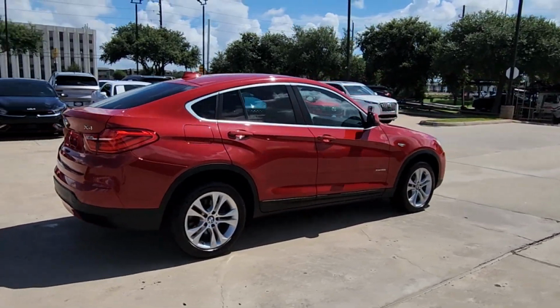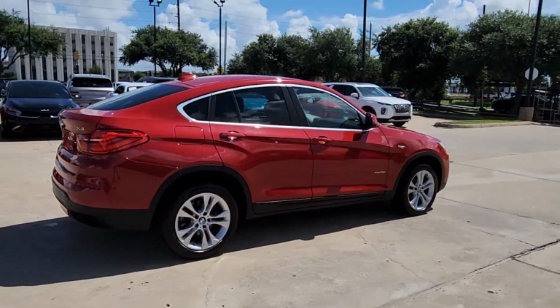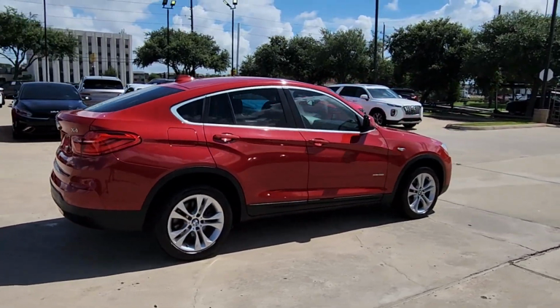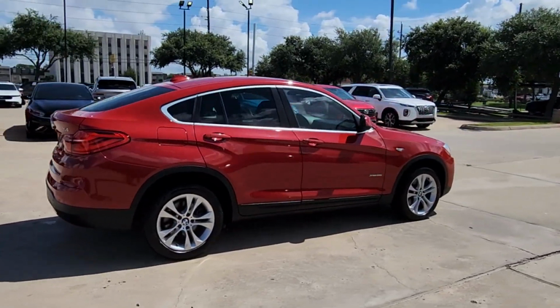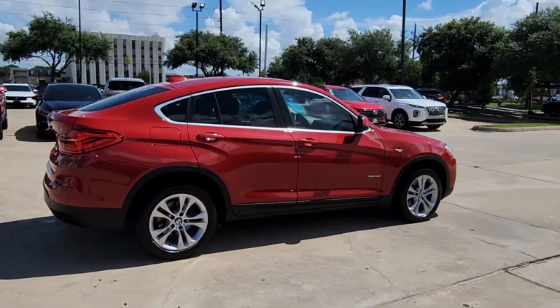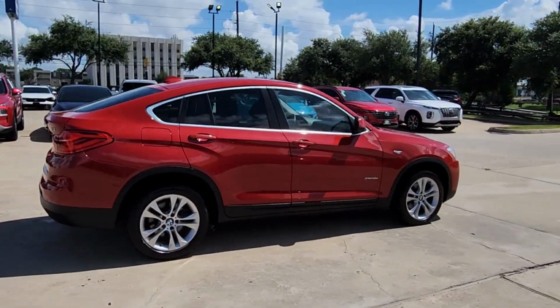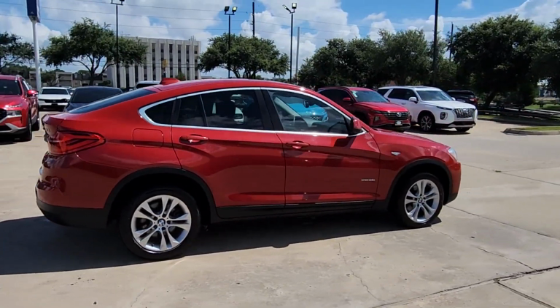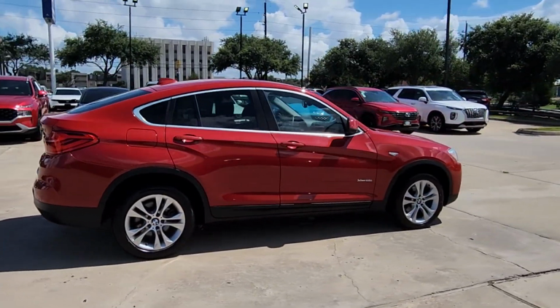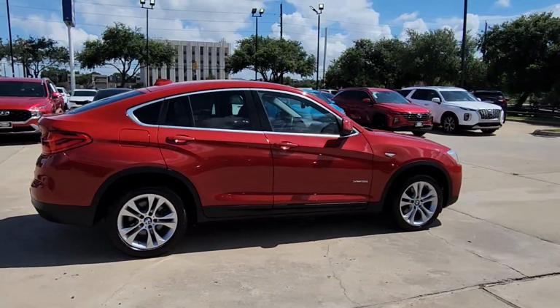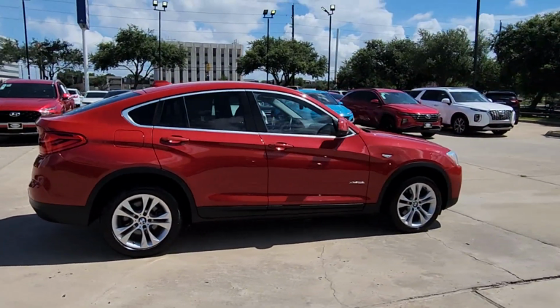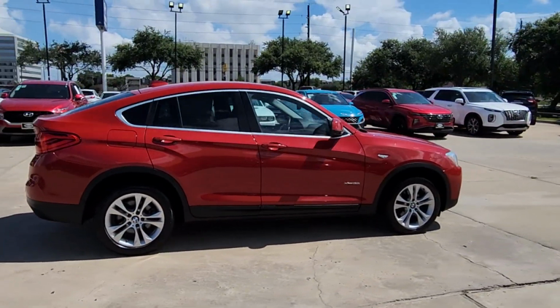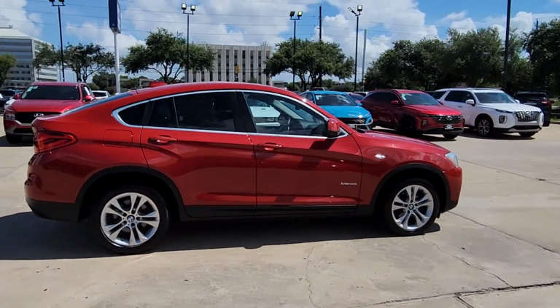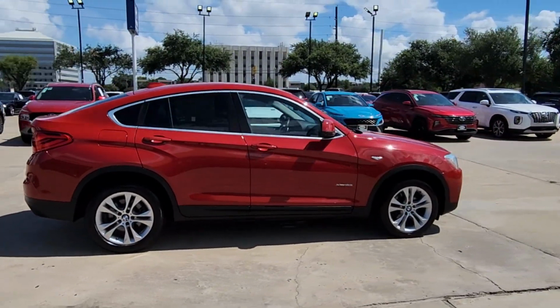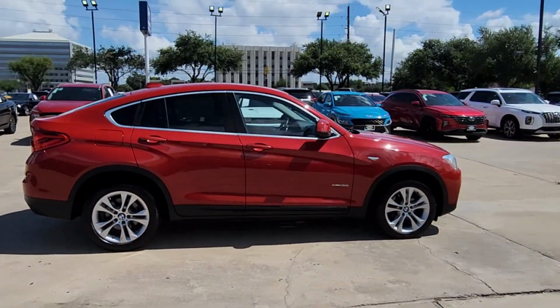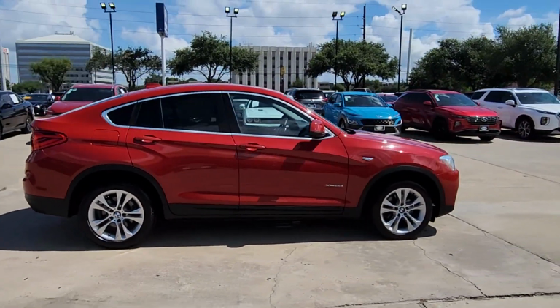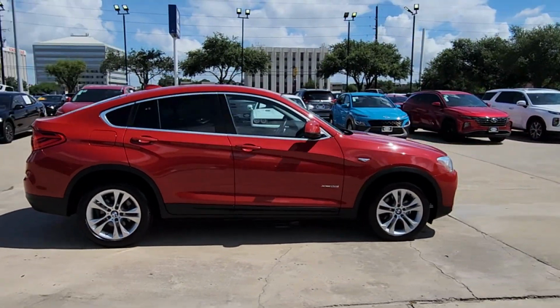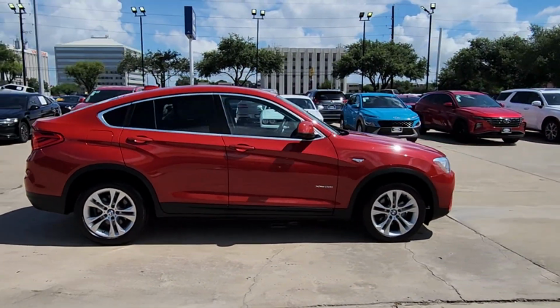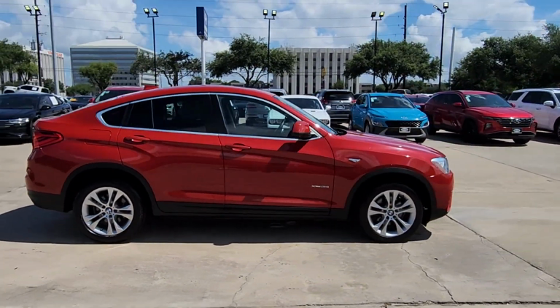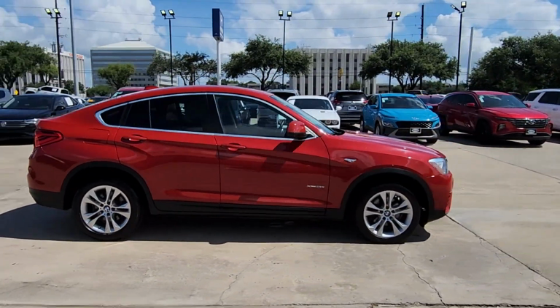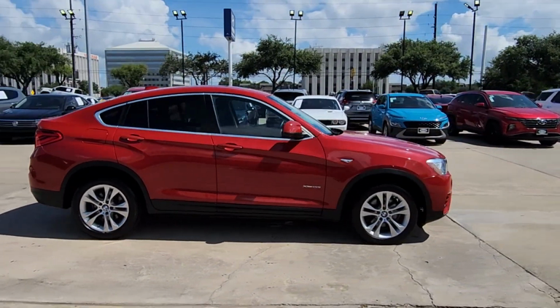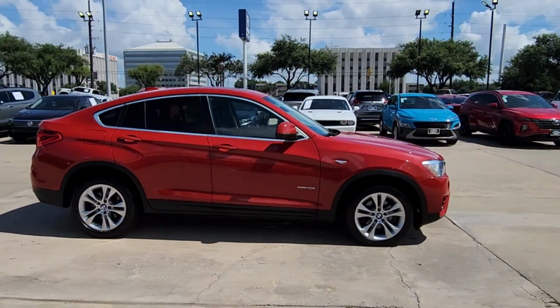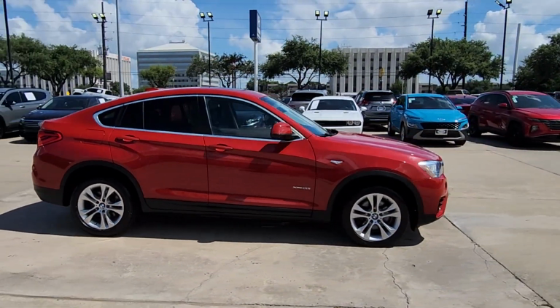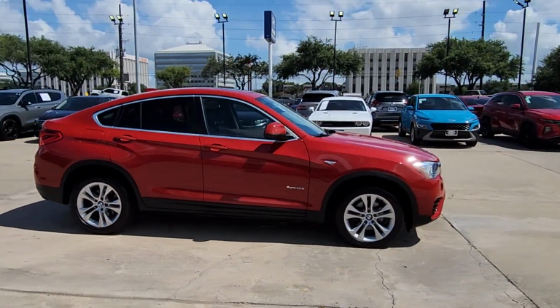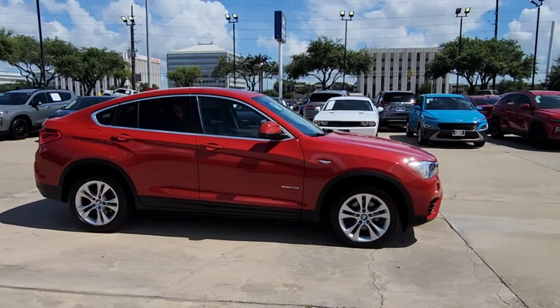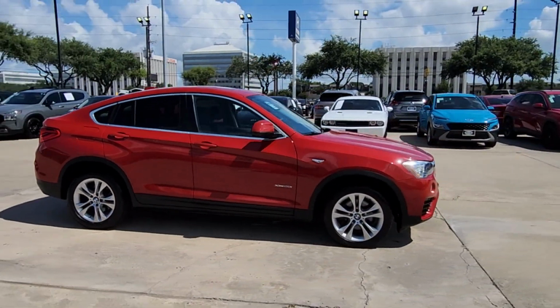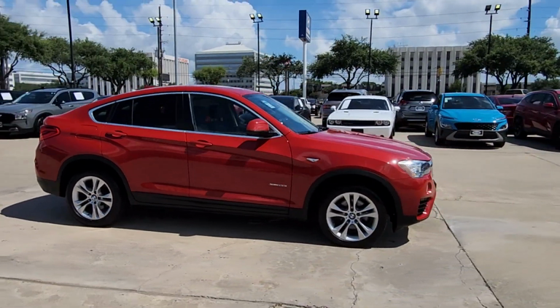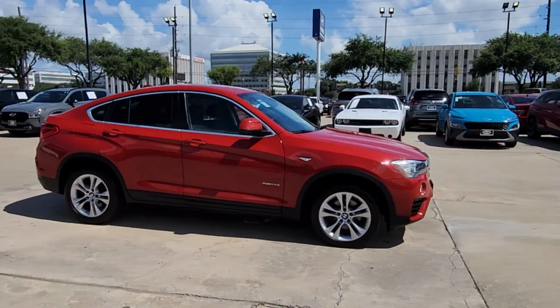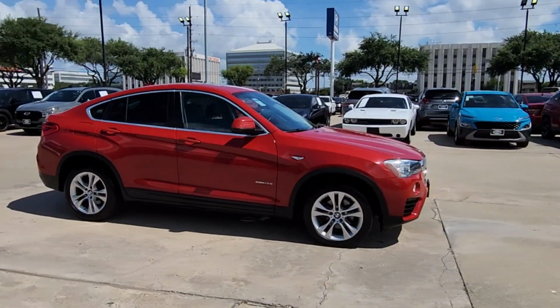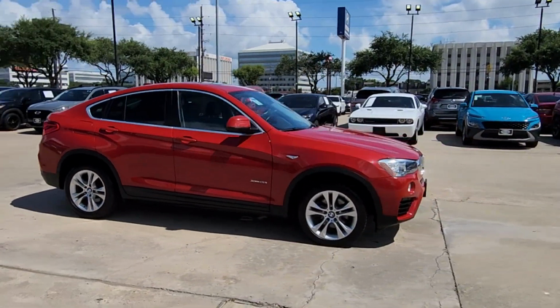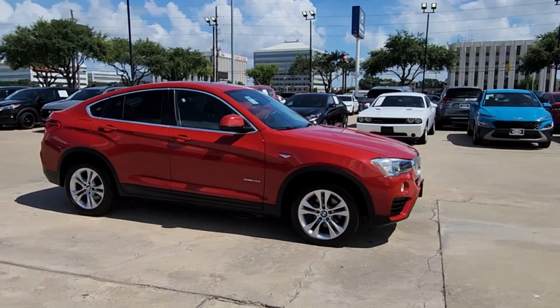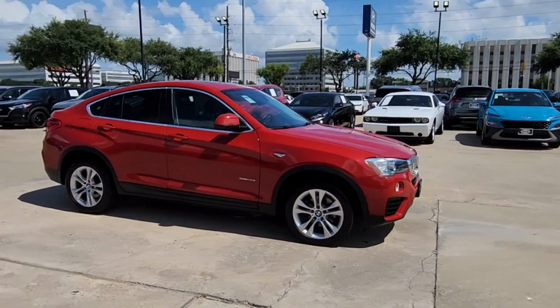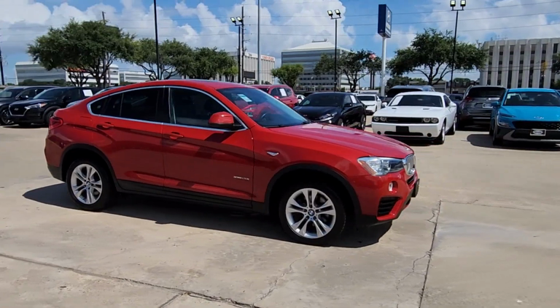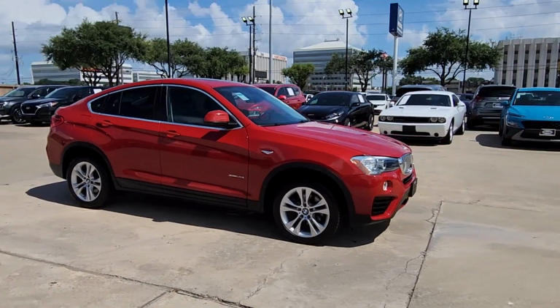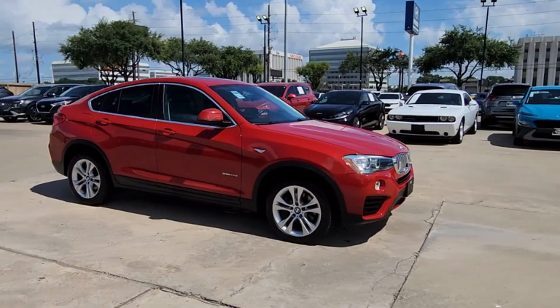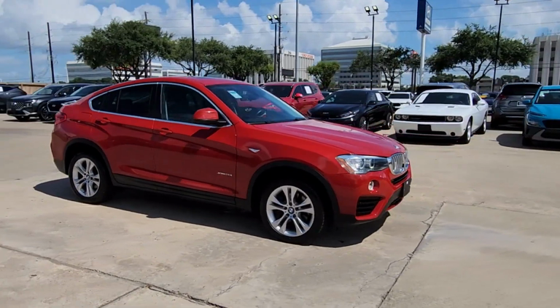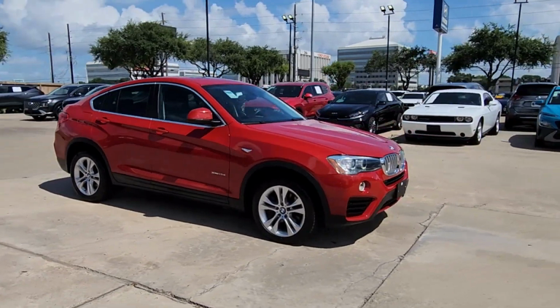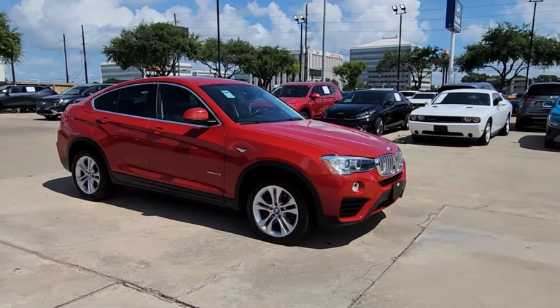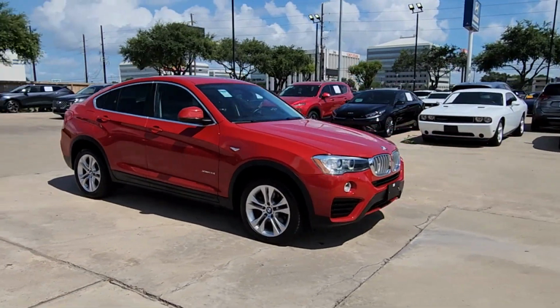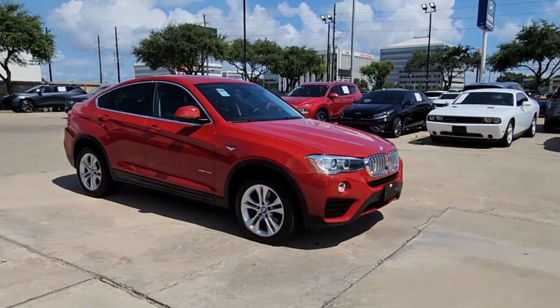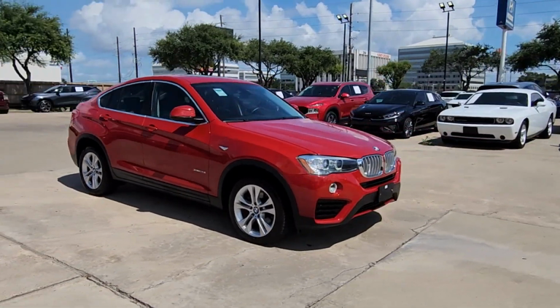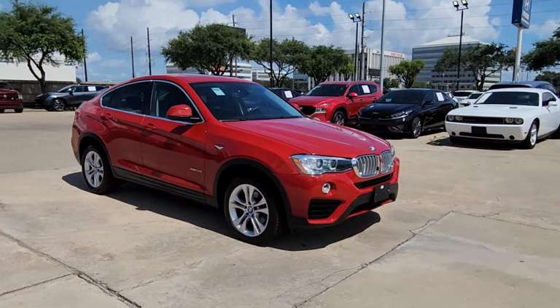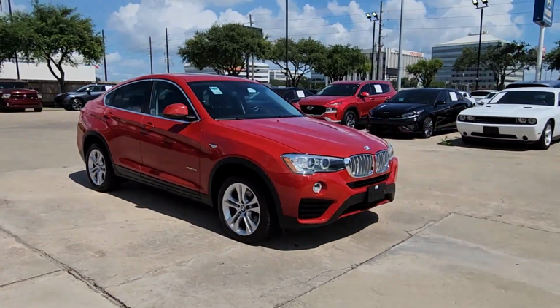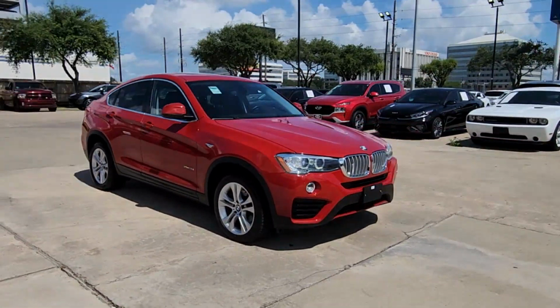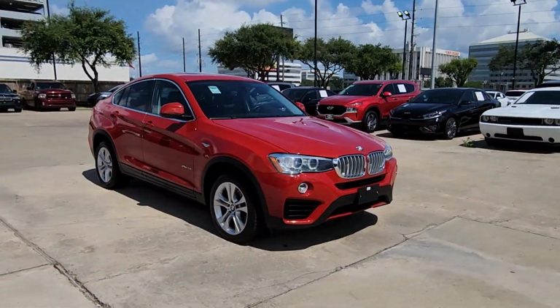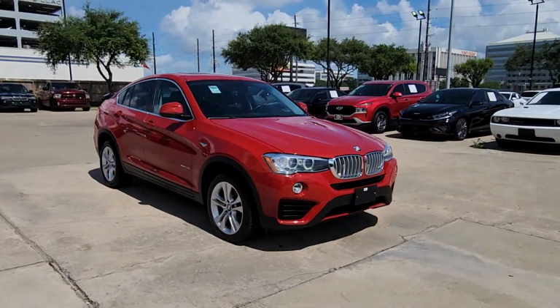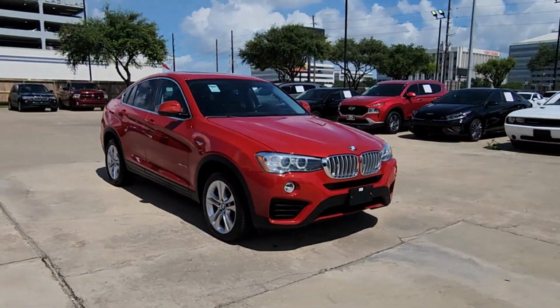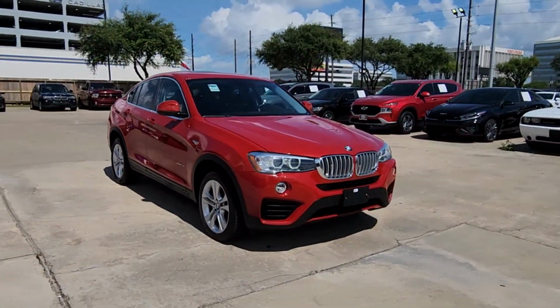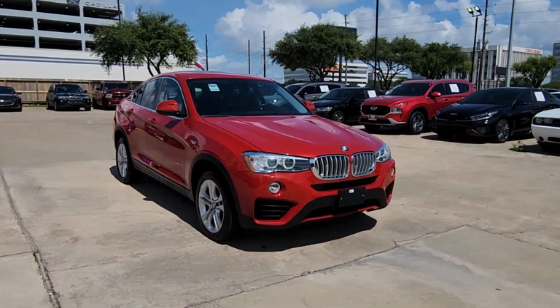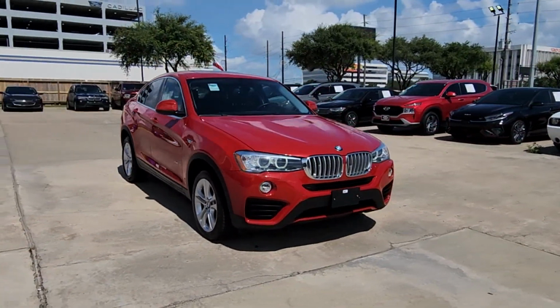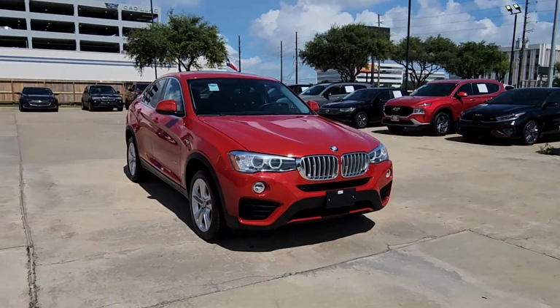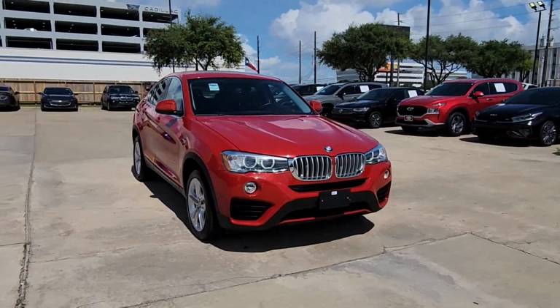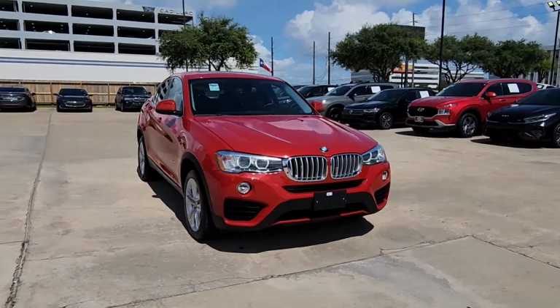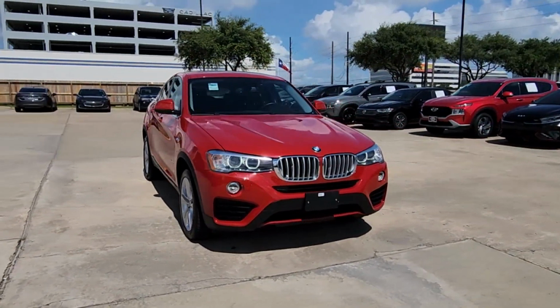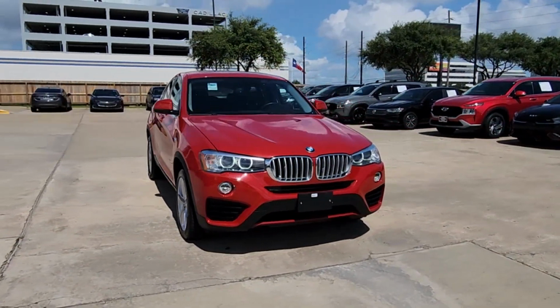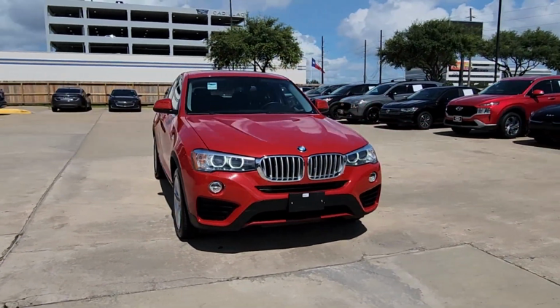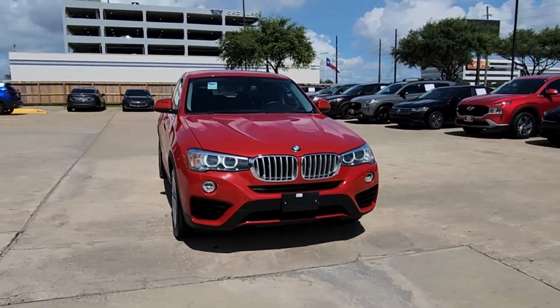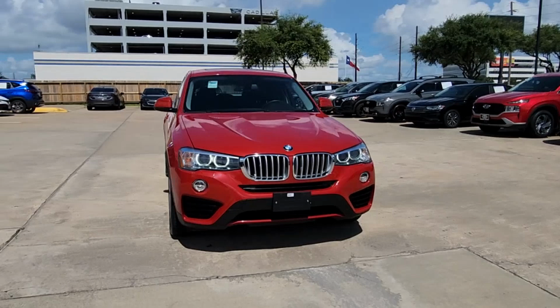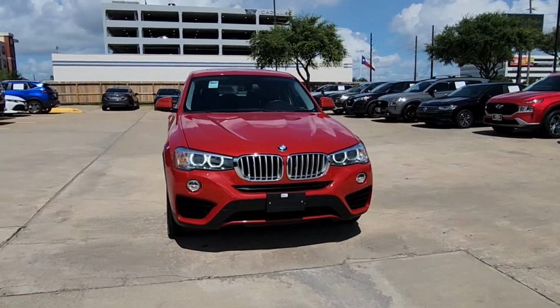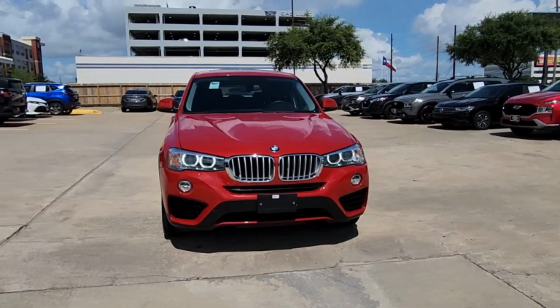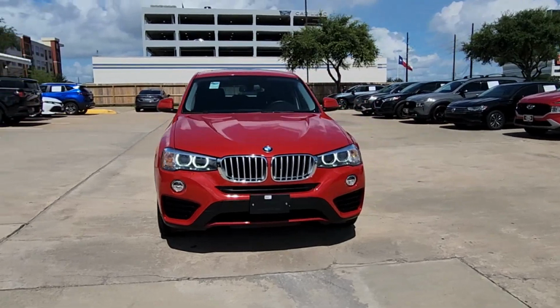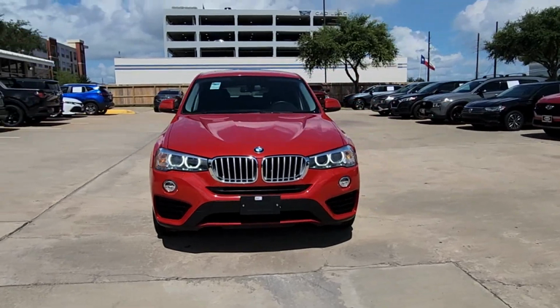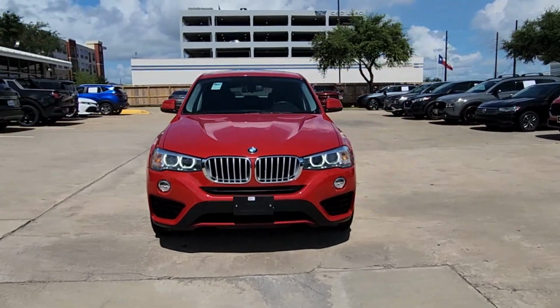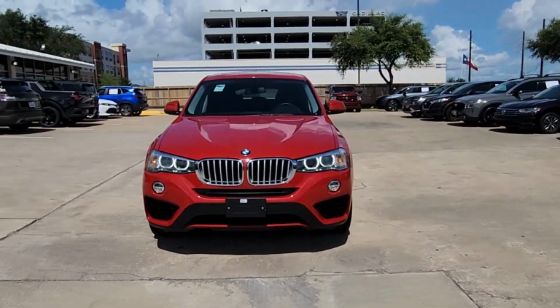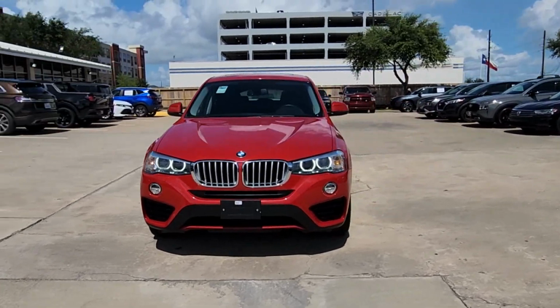The BMW X4 — the graceful and athletic sports activity coupe with high-performance engineering and a competitive spirit.